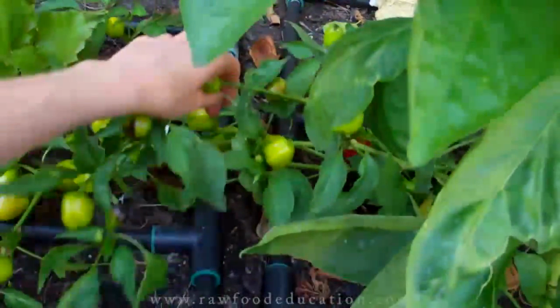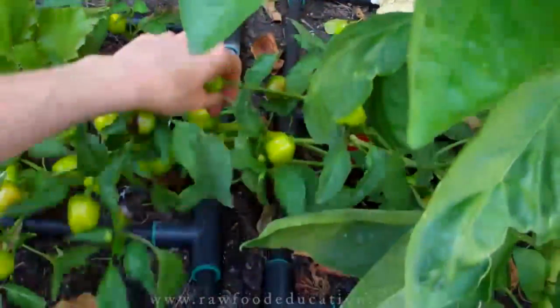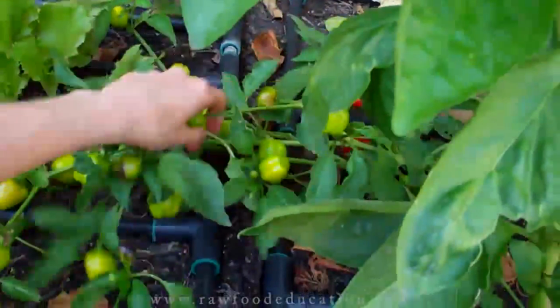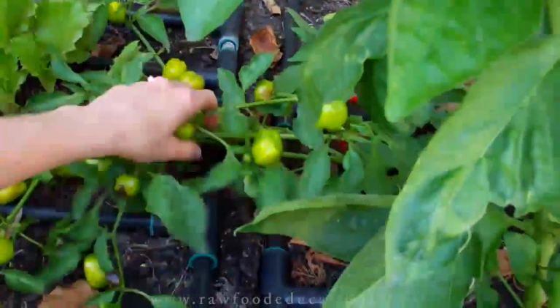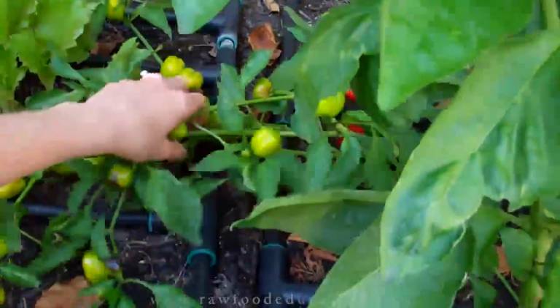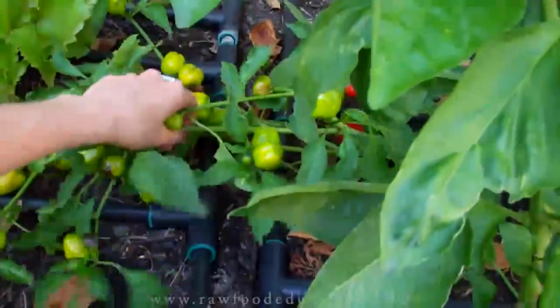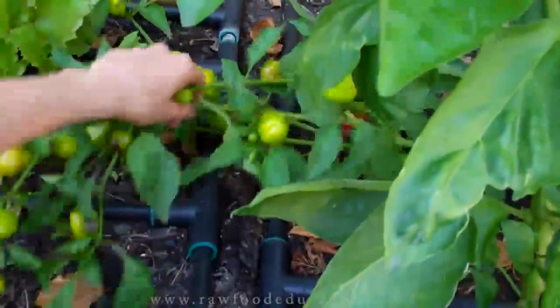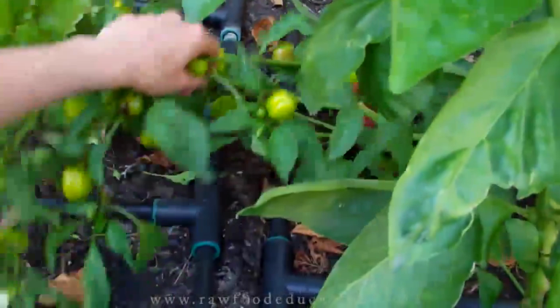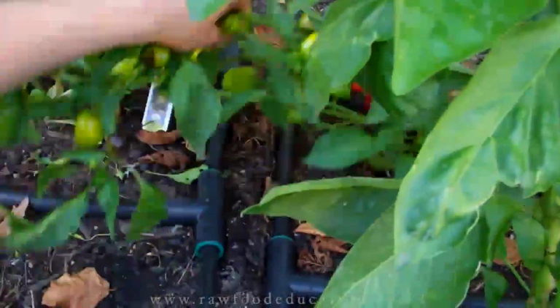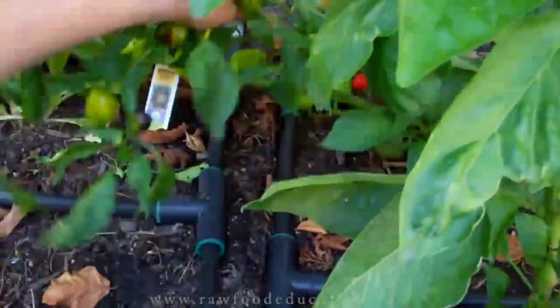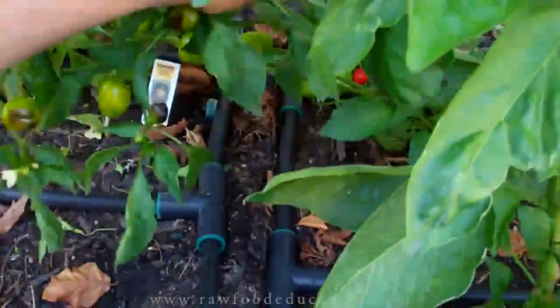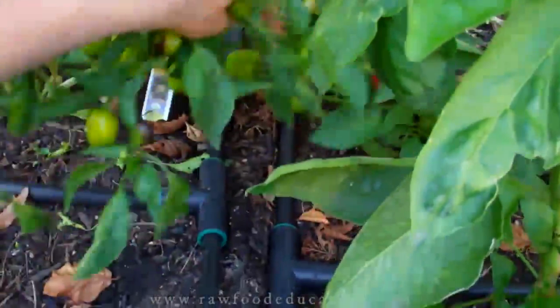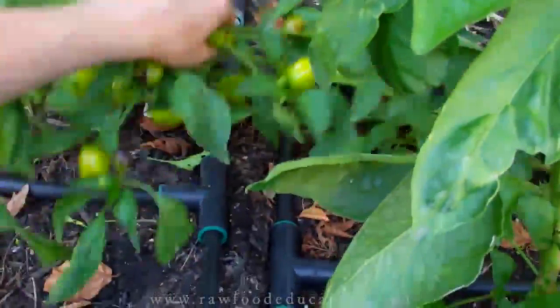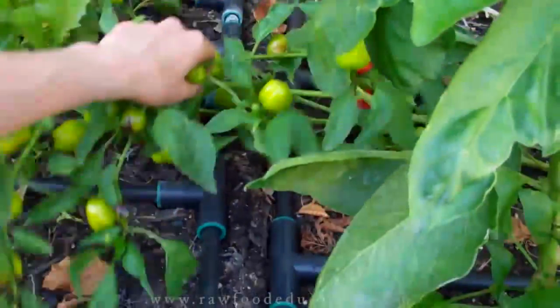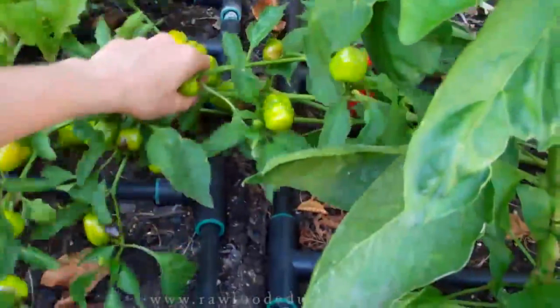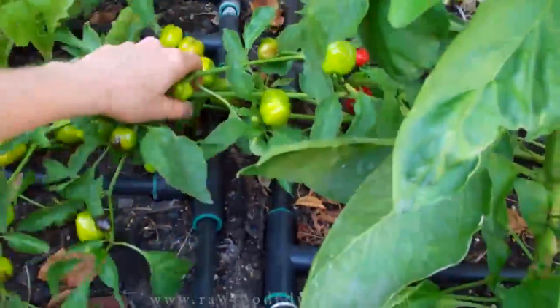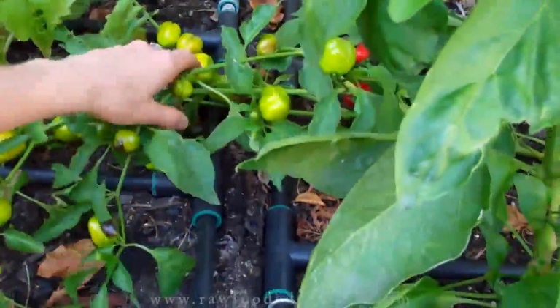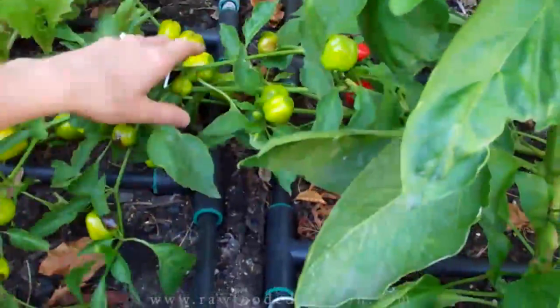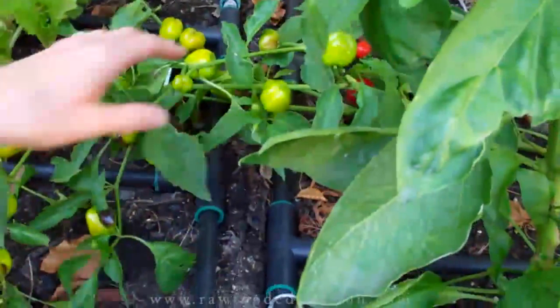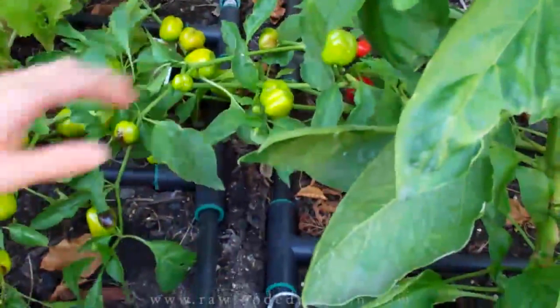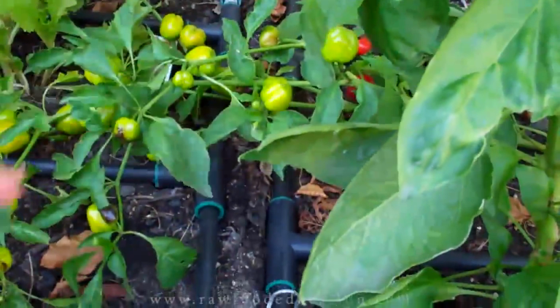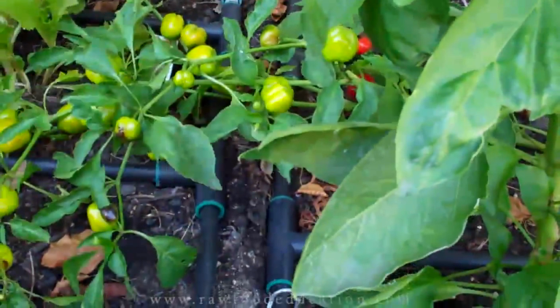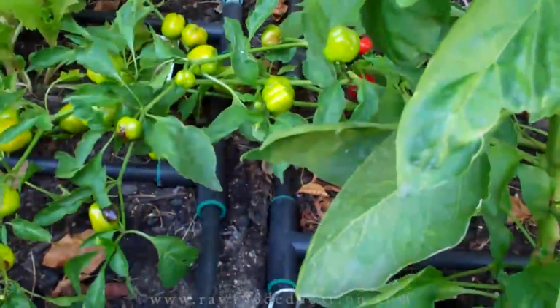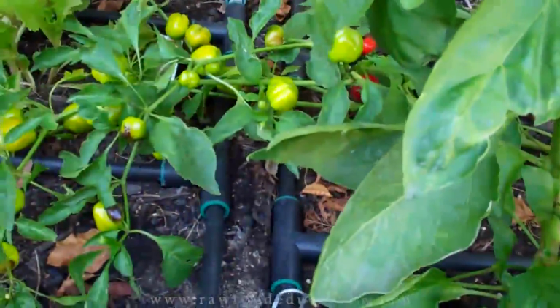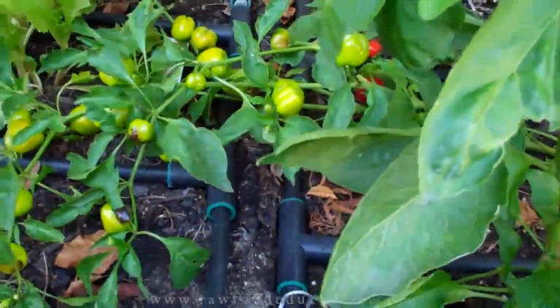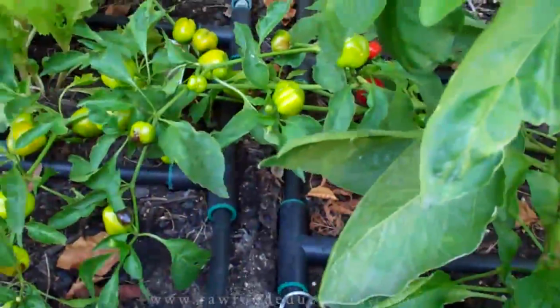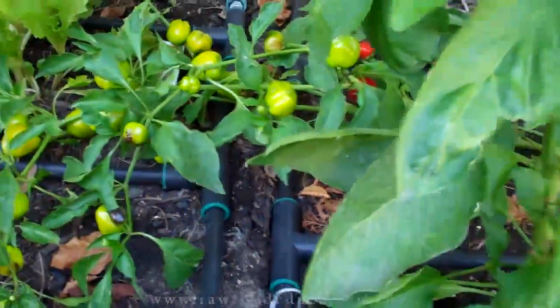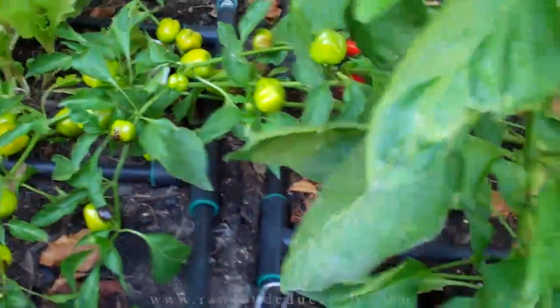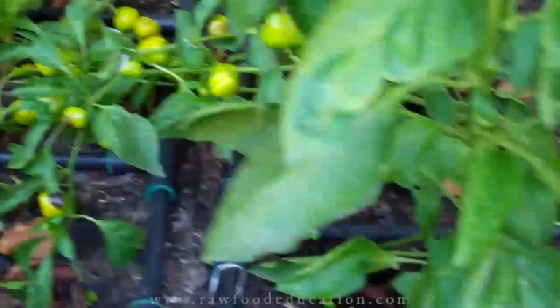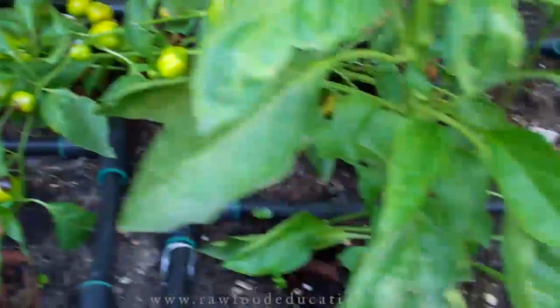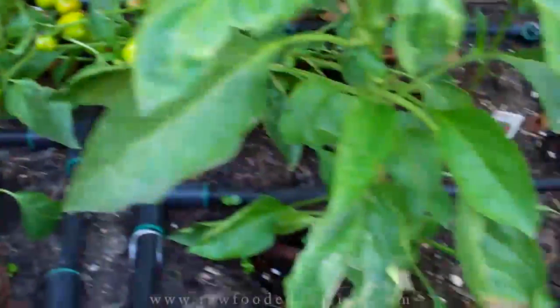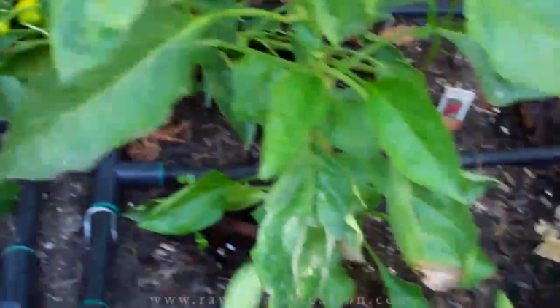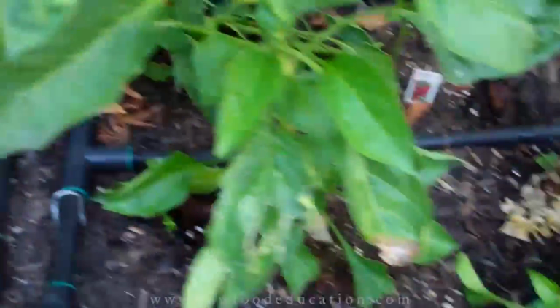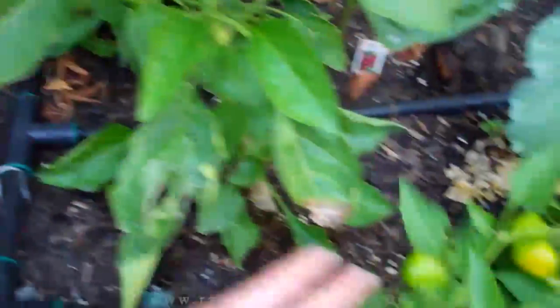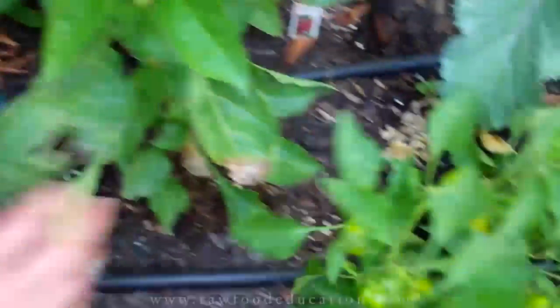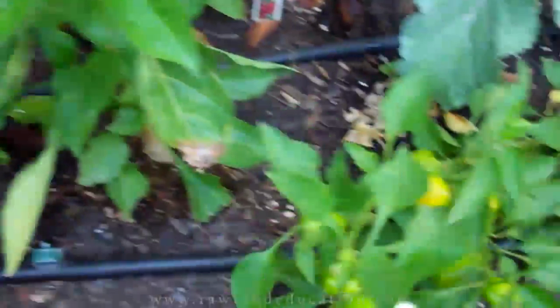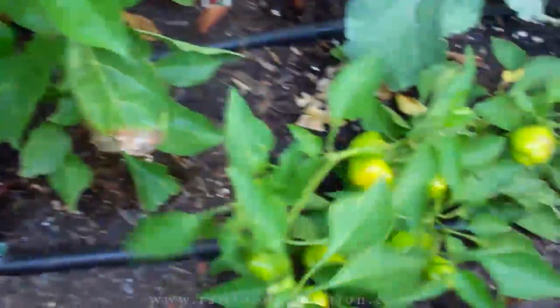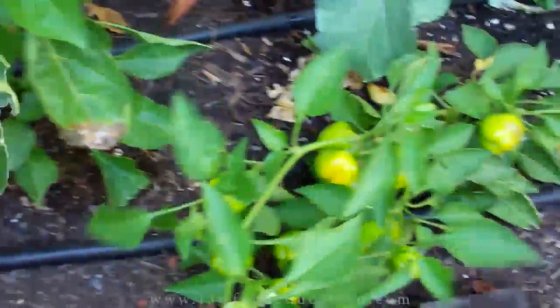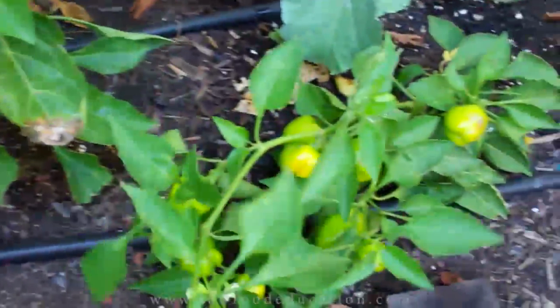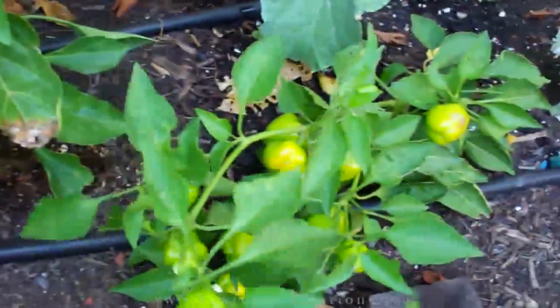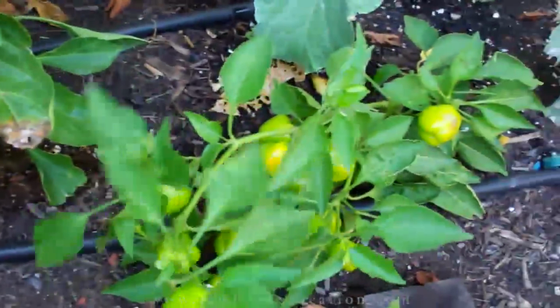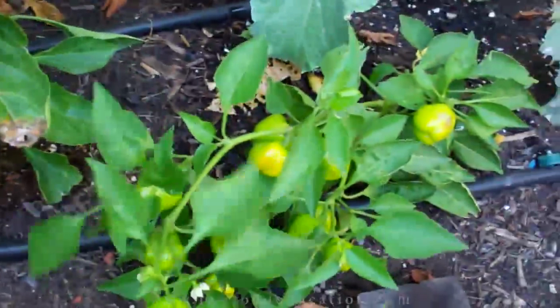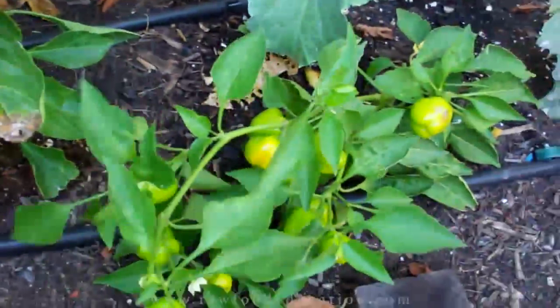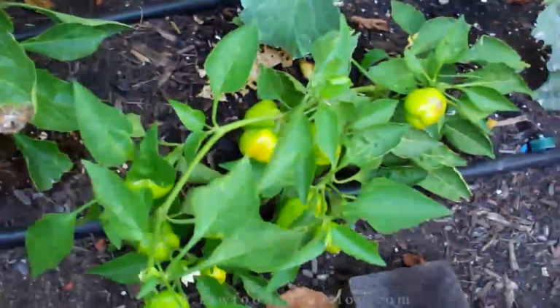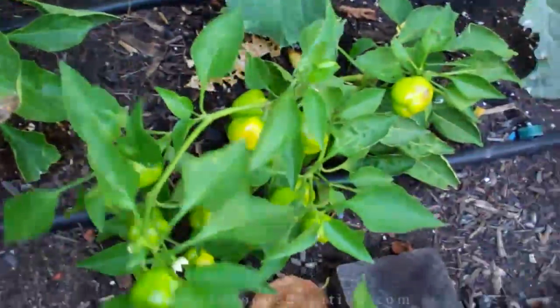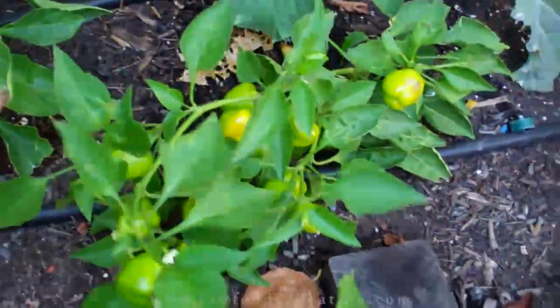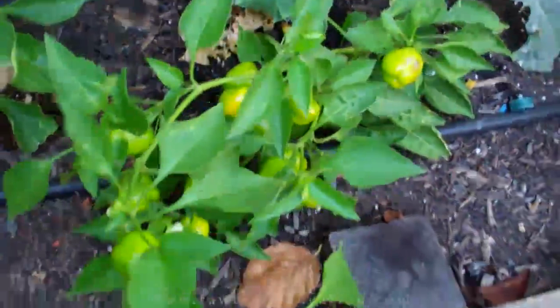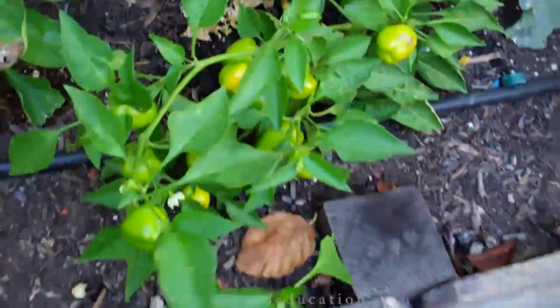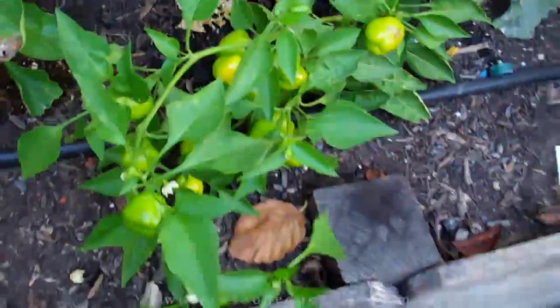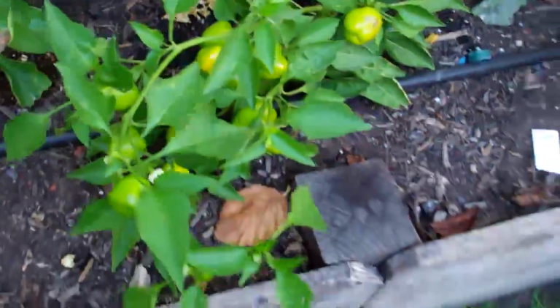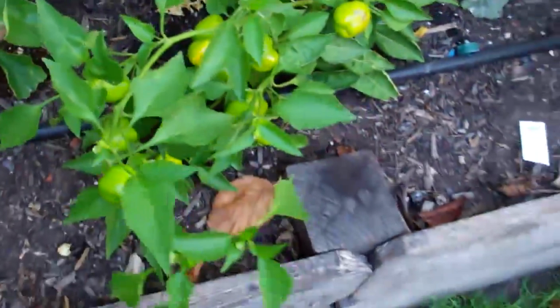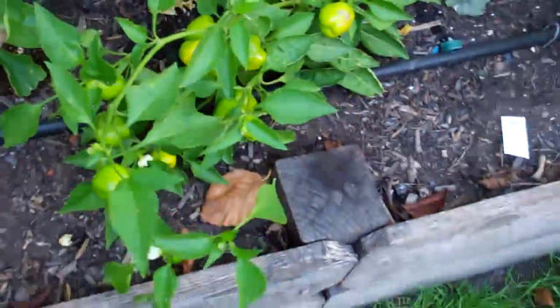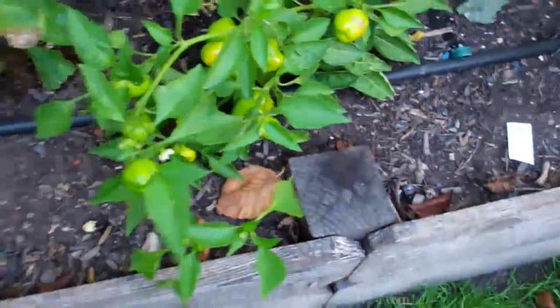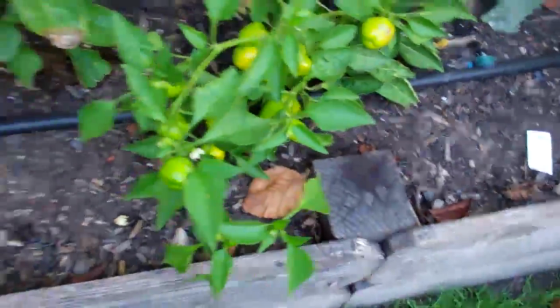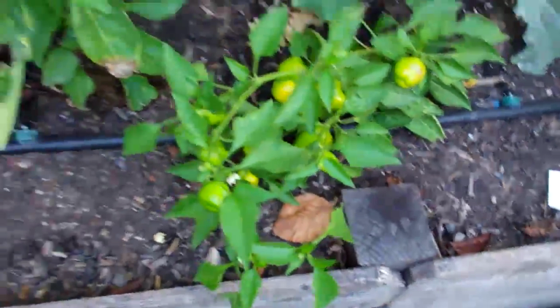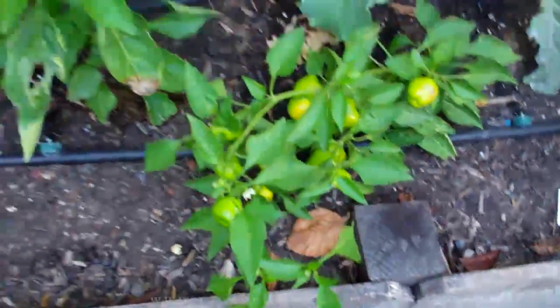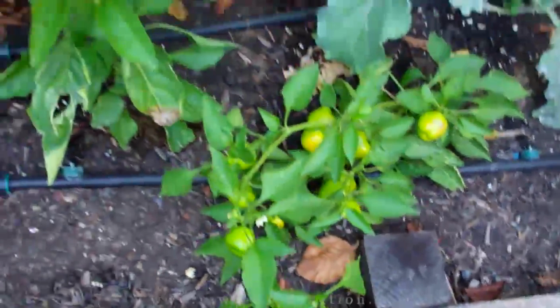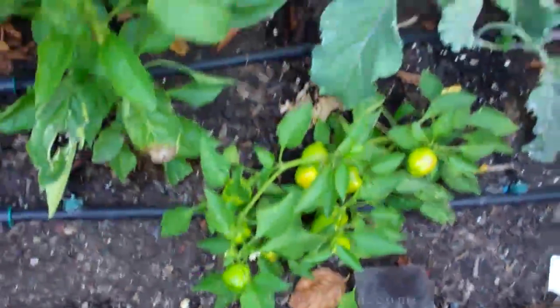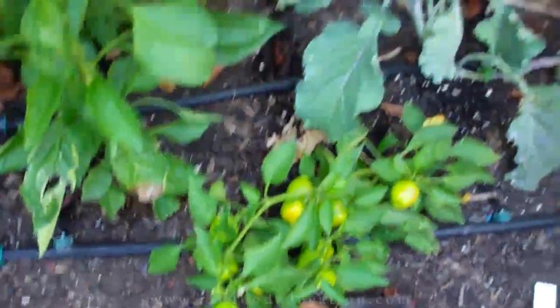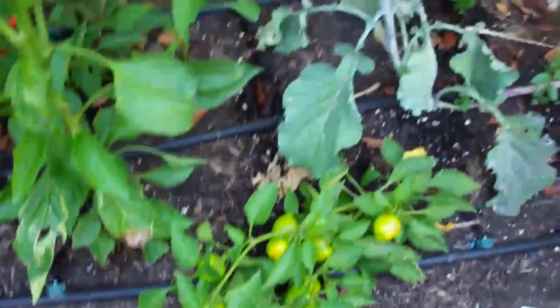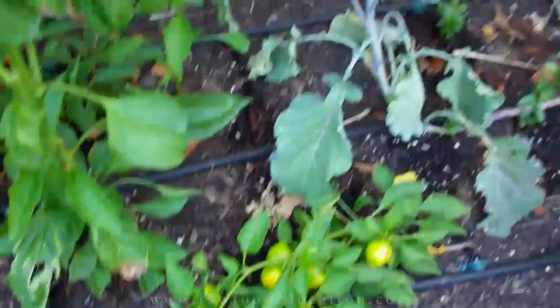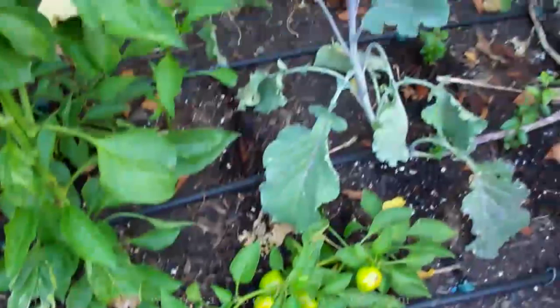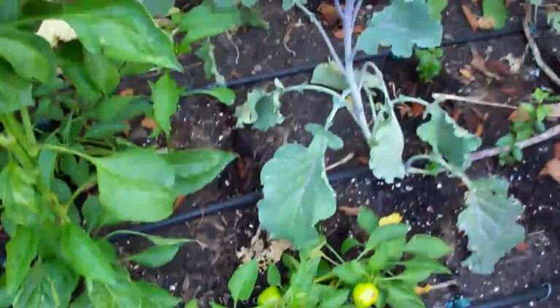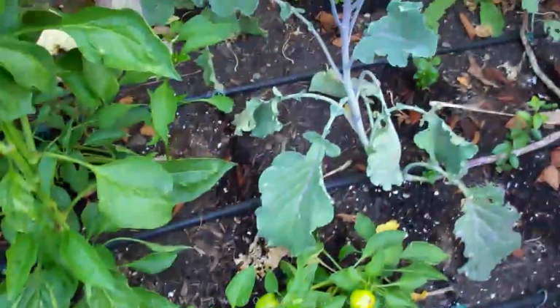Looks like this one unfortunately fell over, but that's nature — we'll get it fixed up now that we're back.